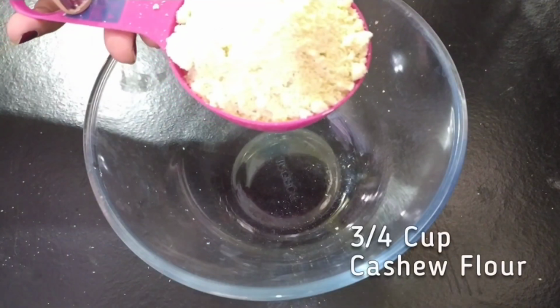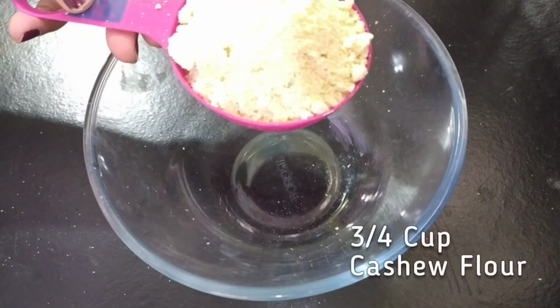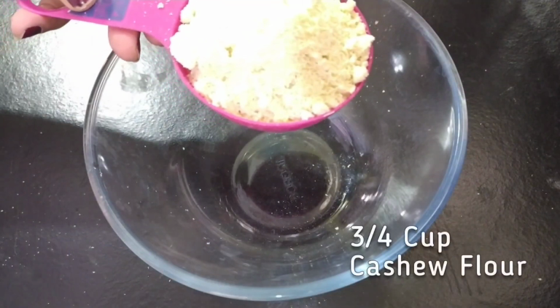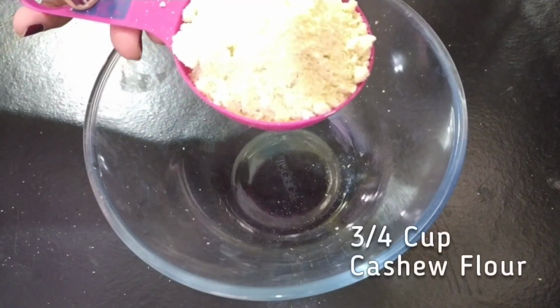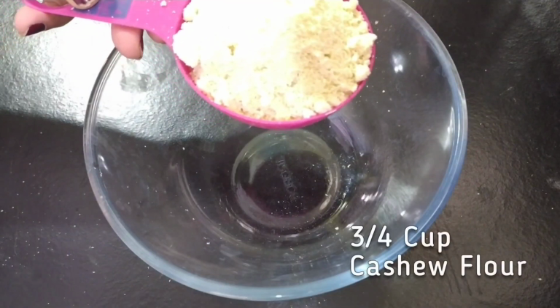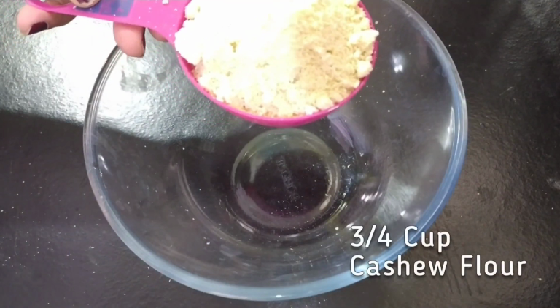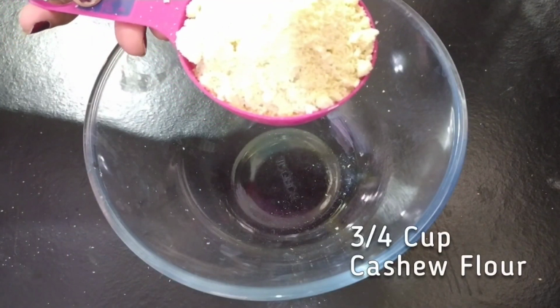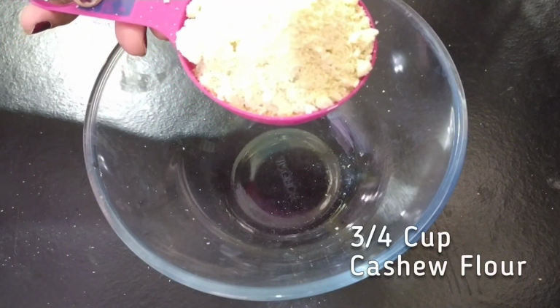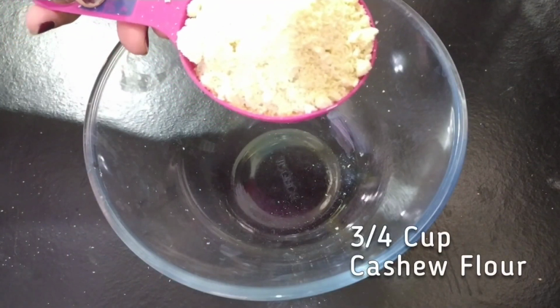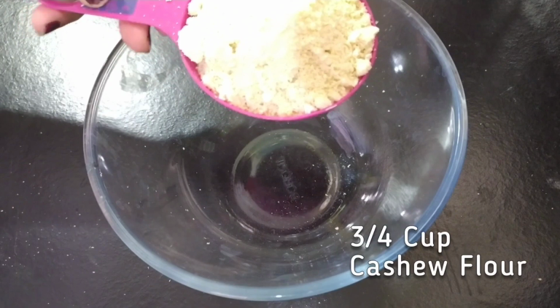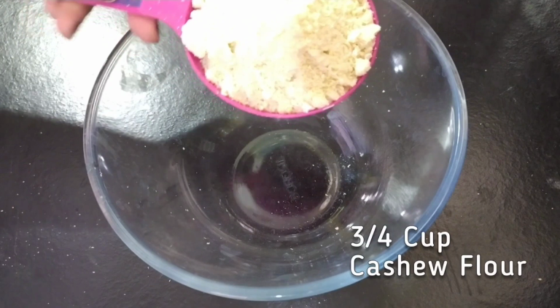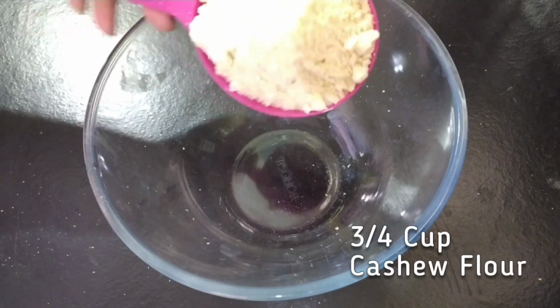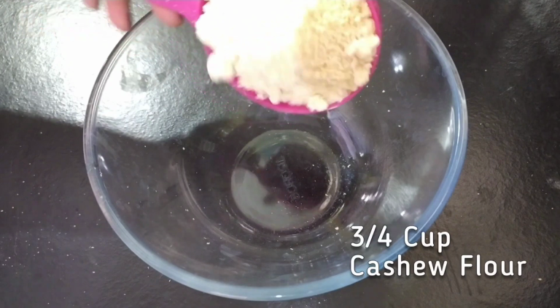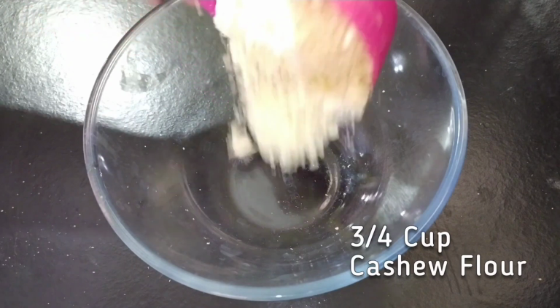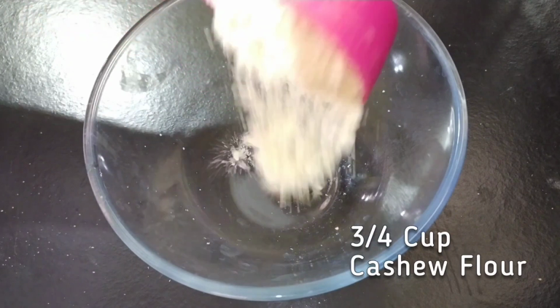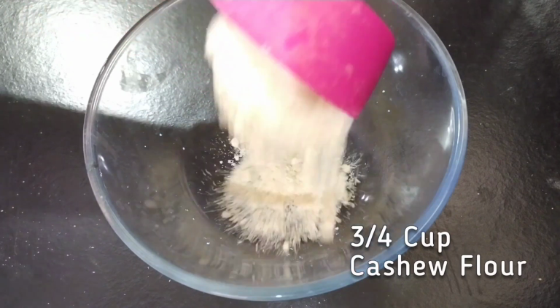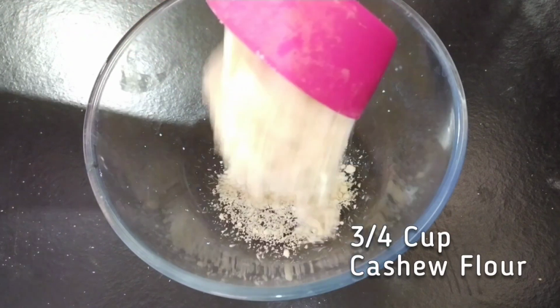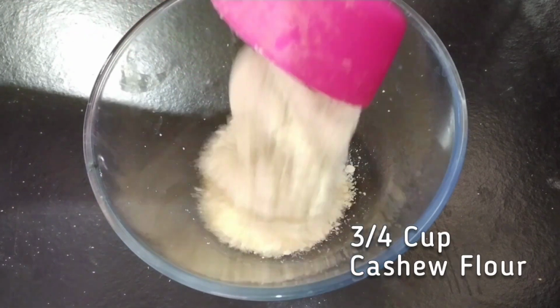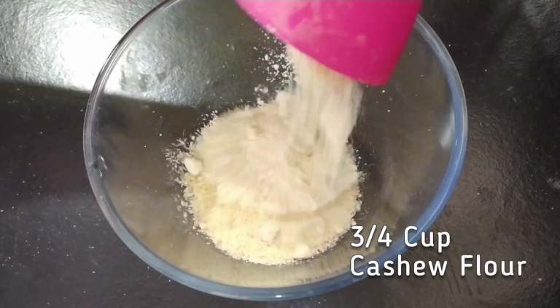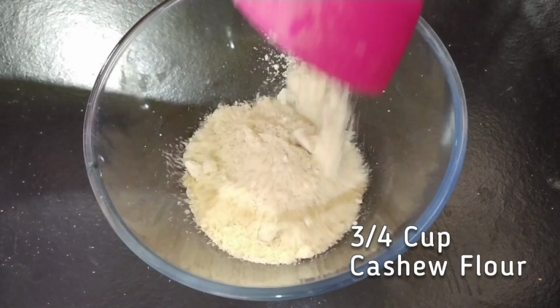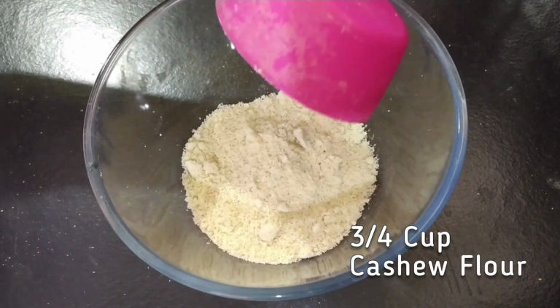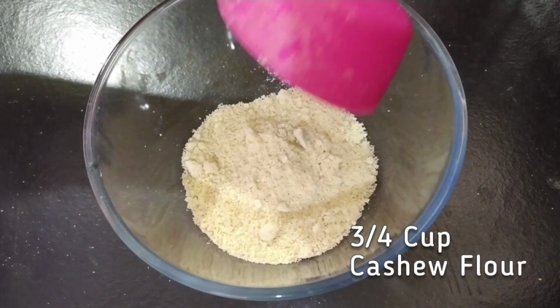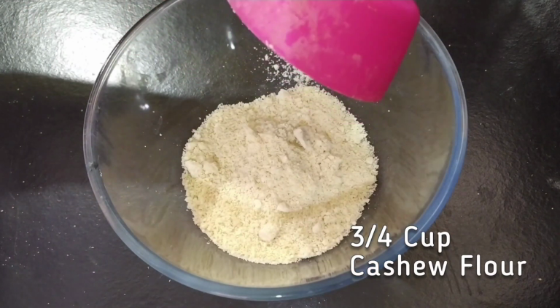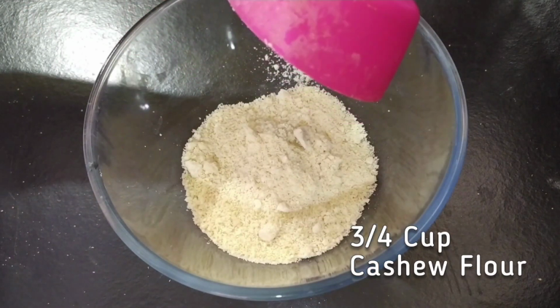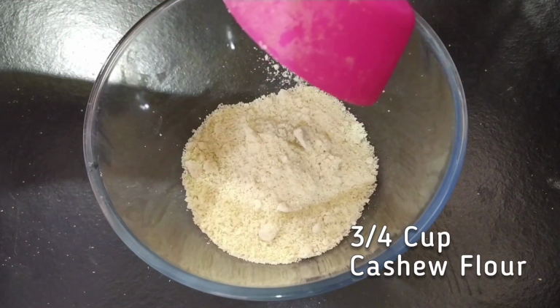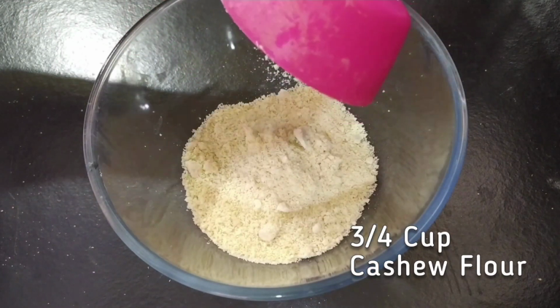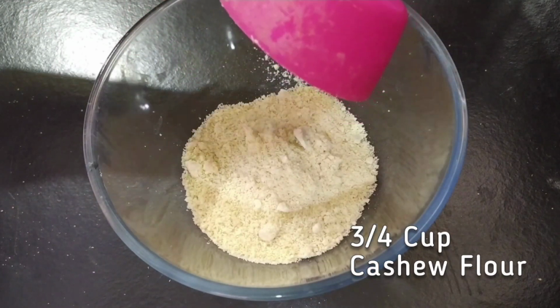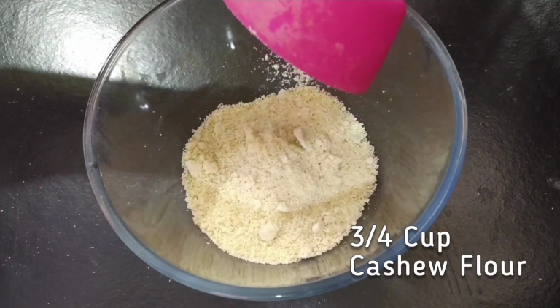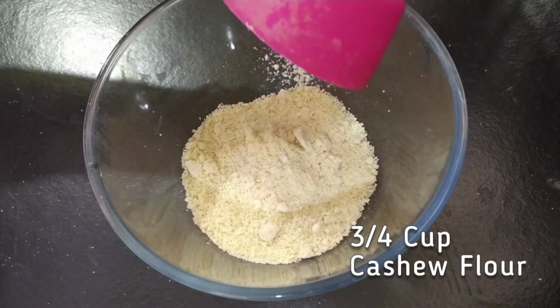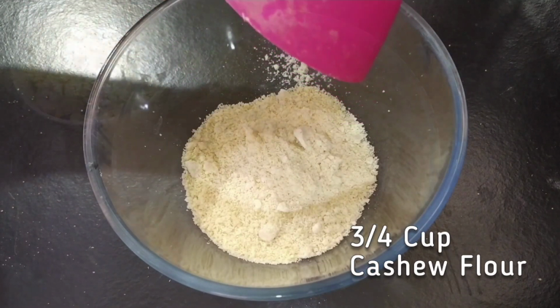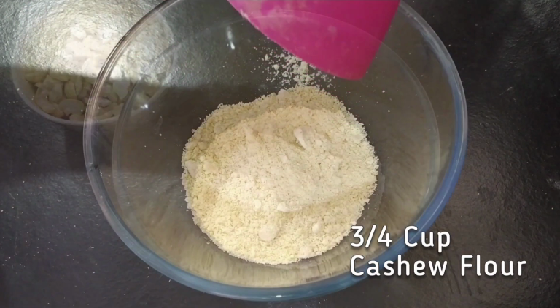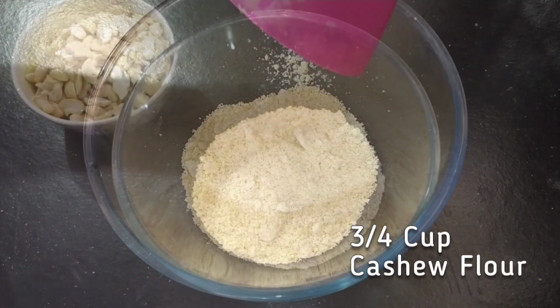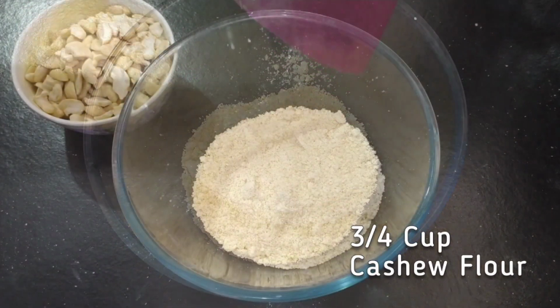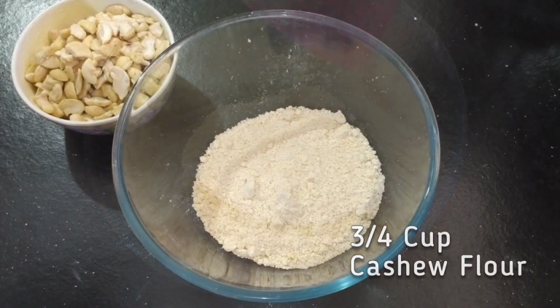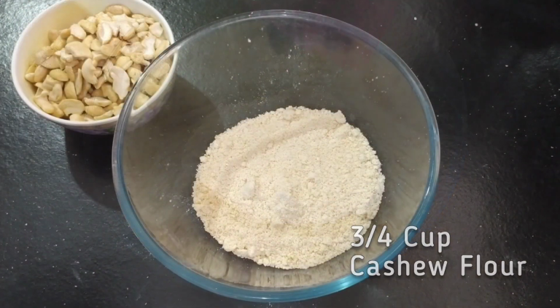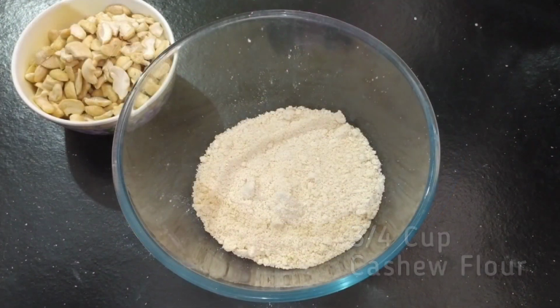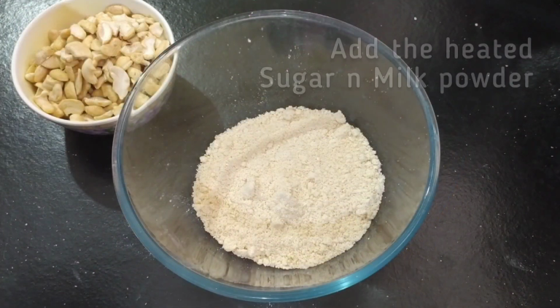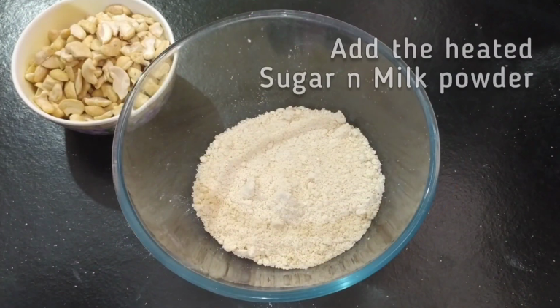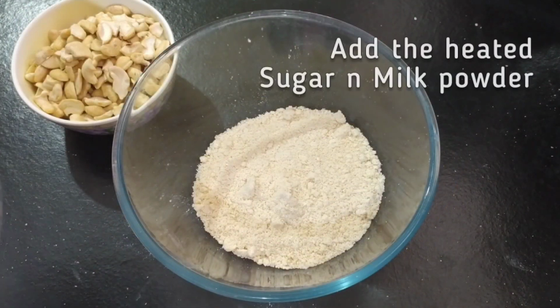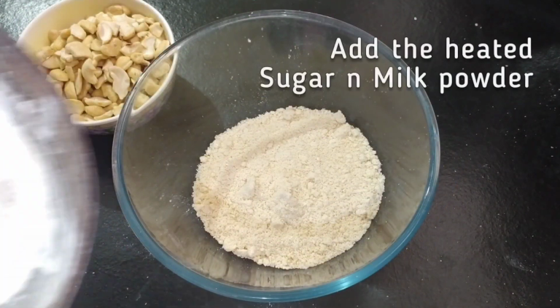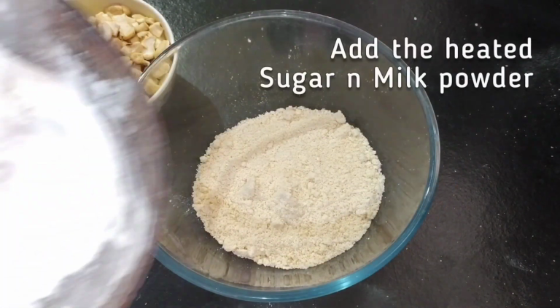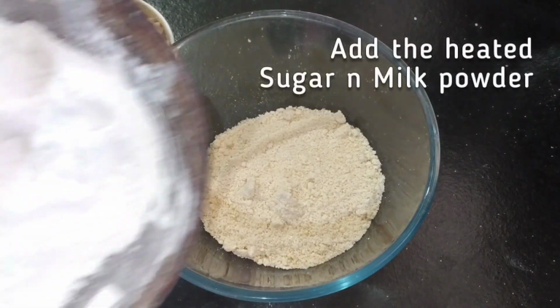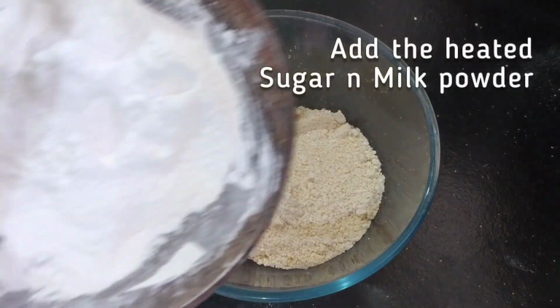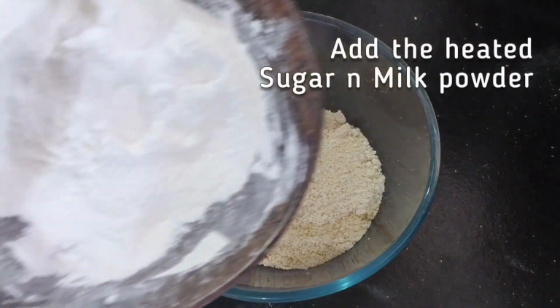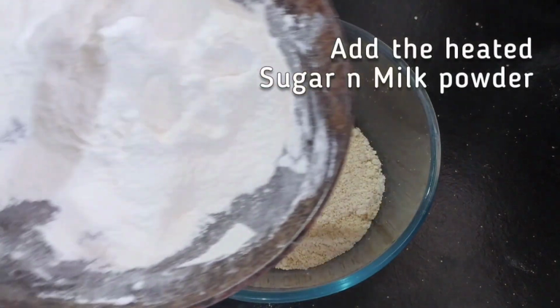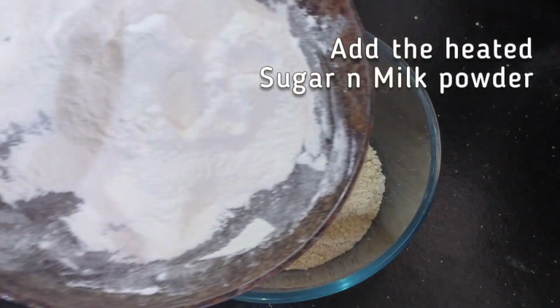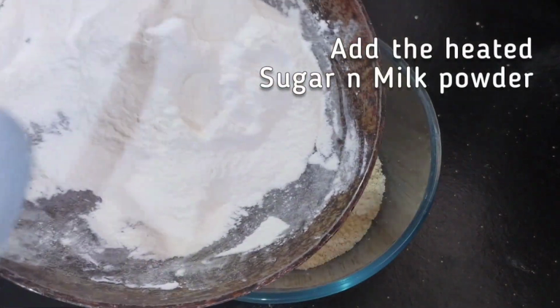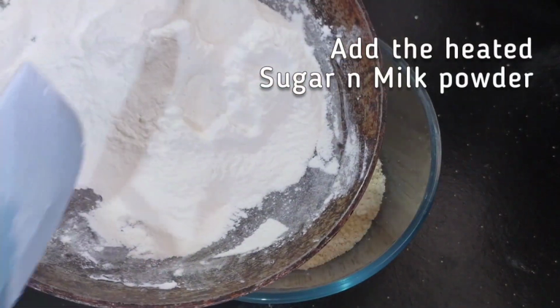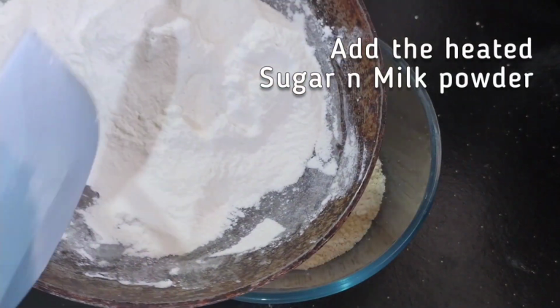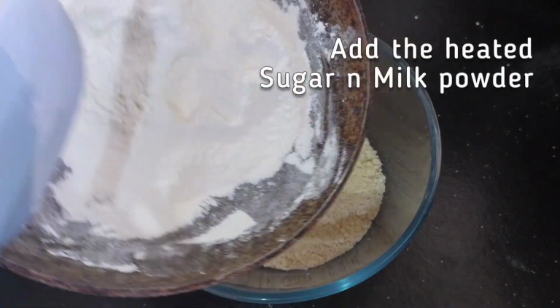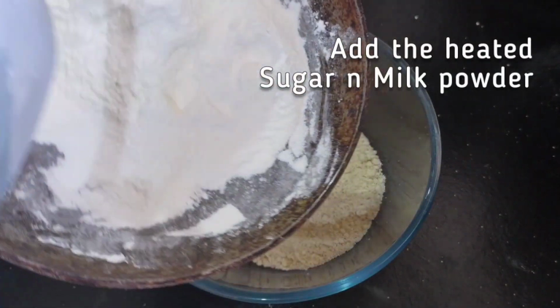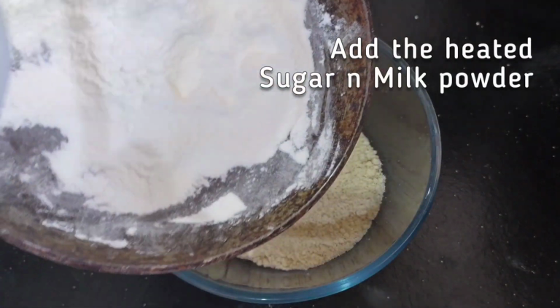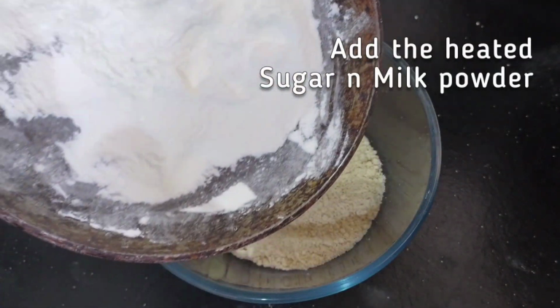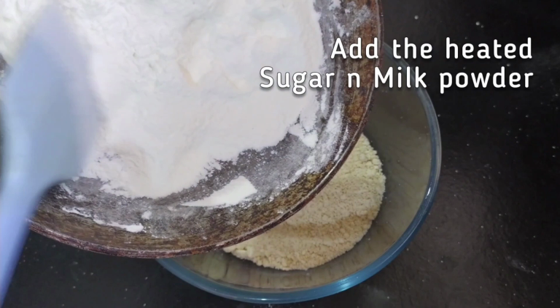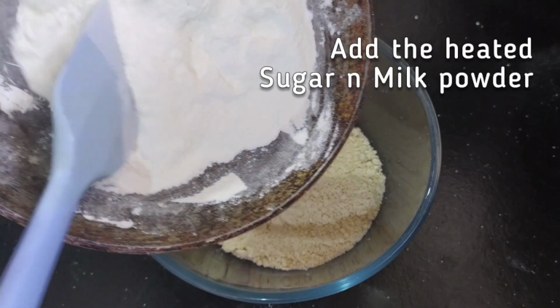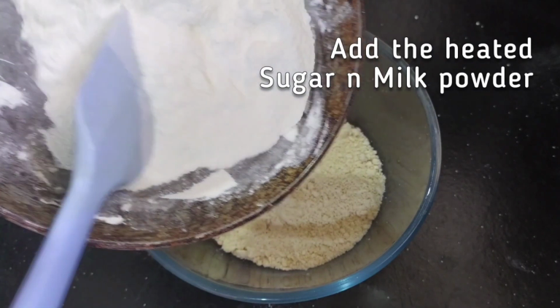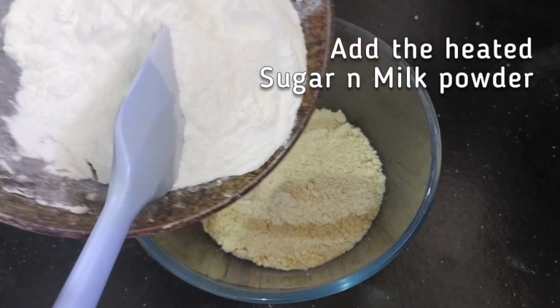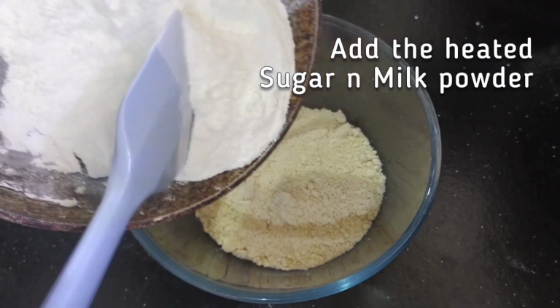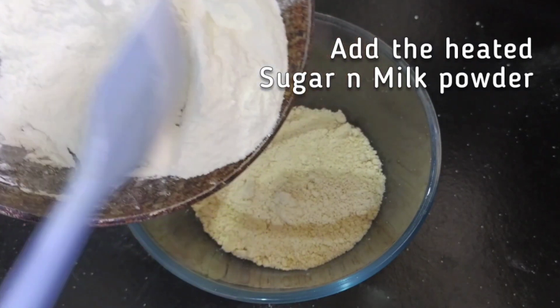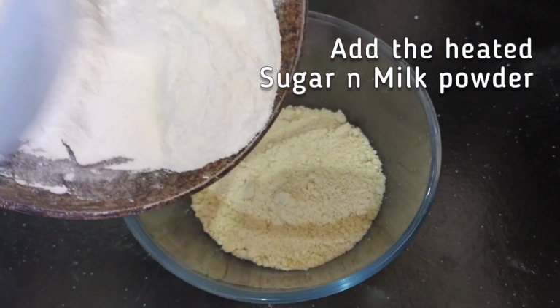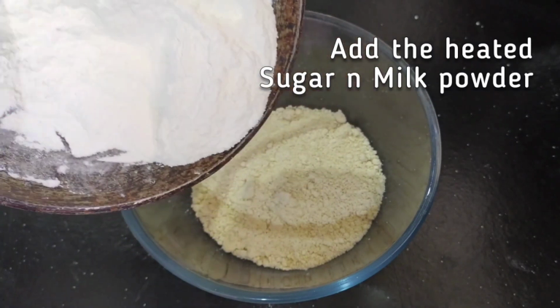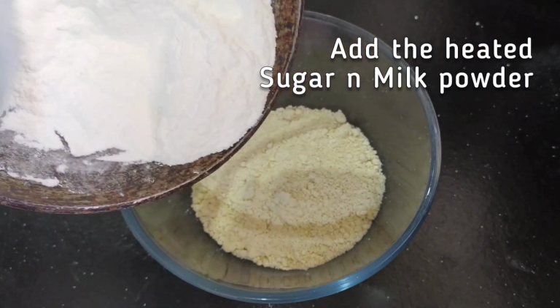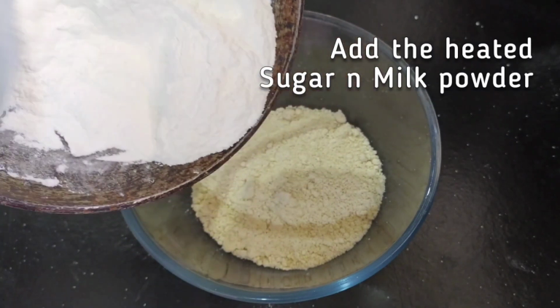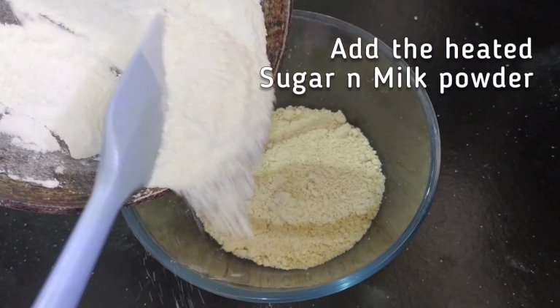Adding milk powder is optional. You can always replace it with another 1/4 cup of cashews, which will make it a total of 1 cup of cashew powder.